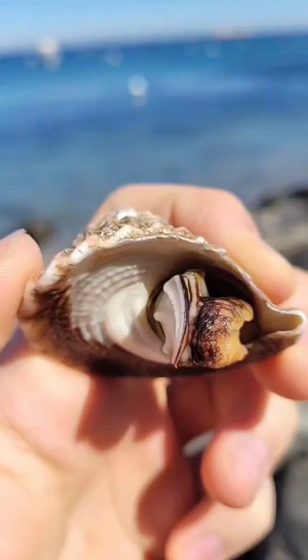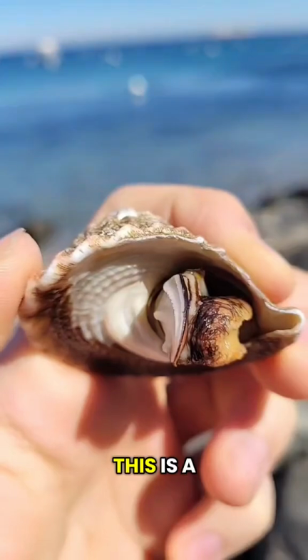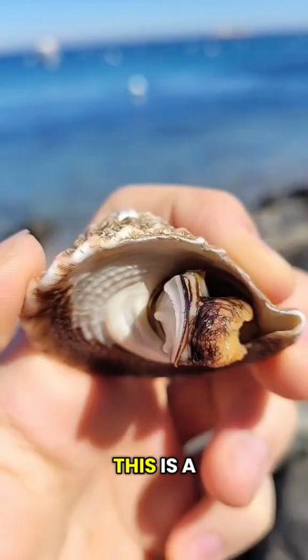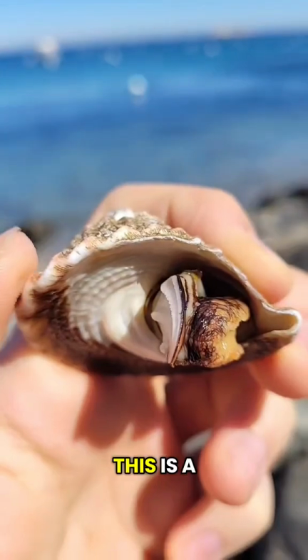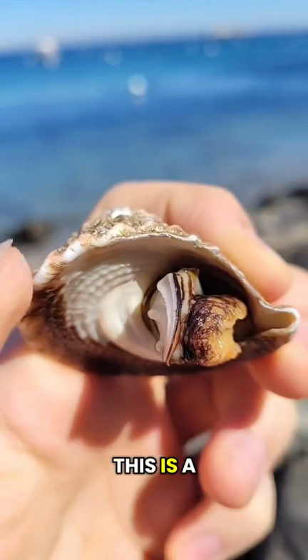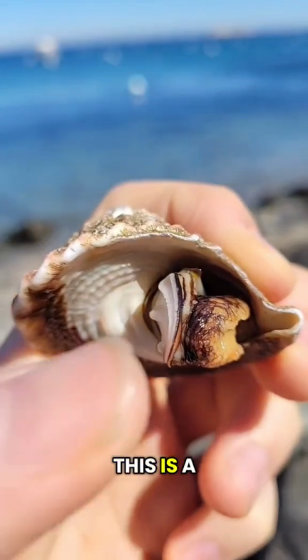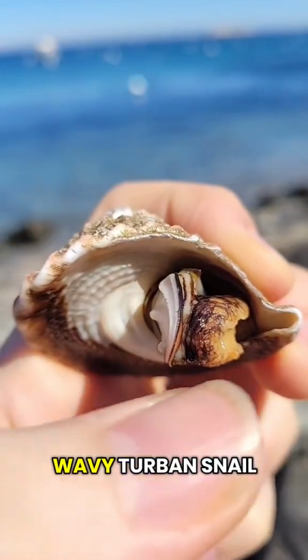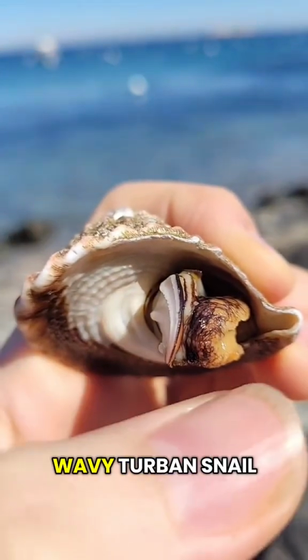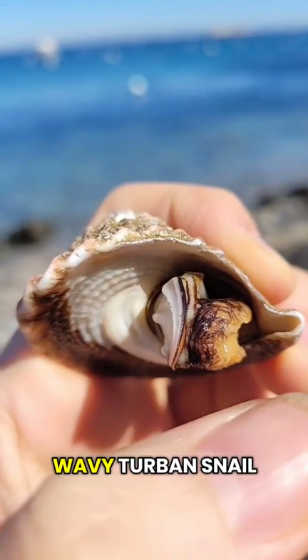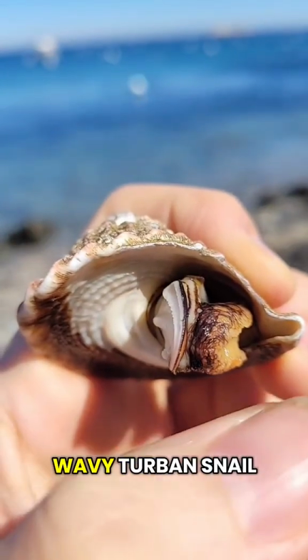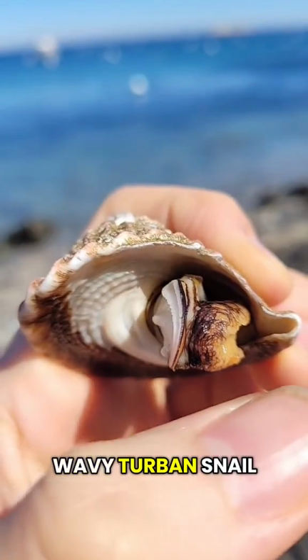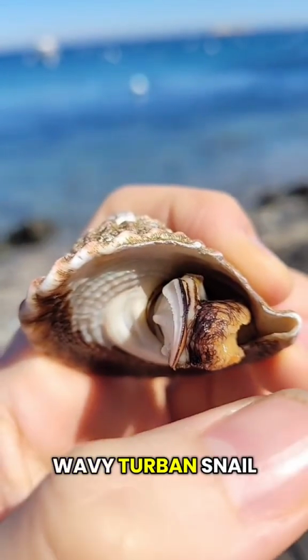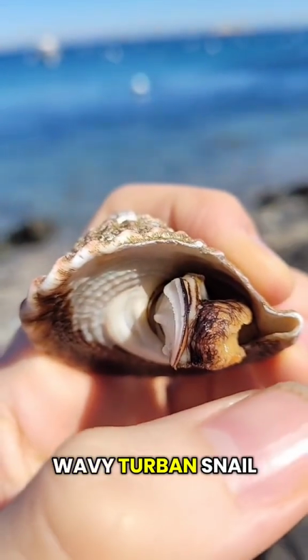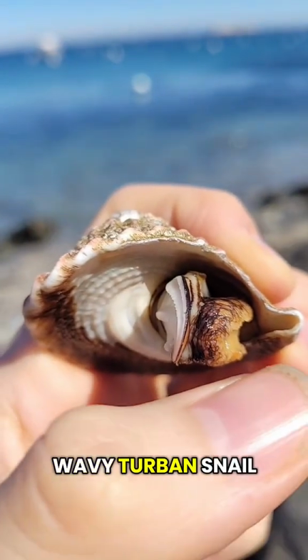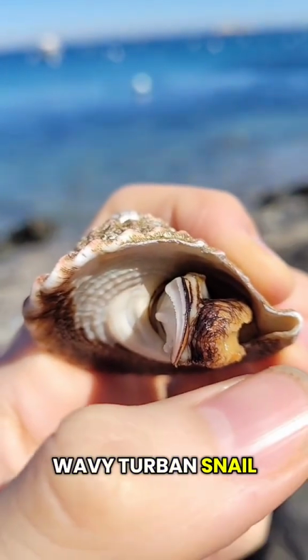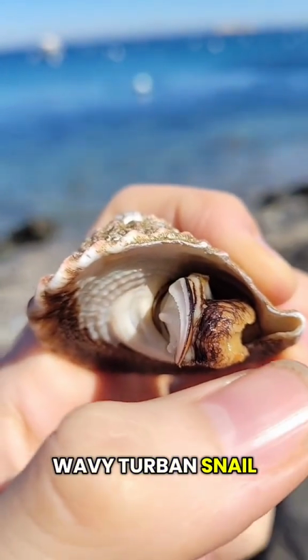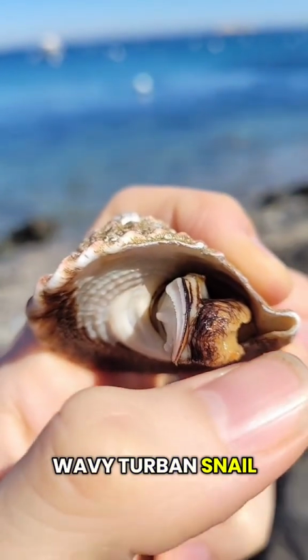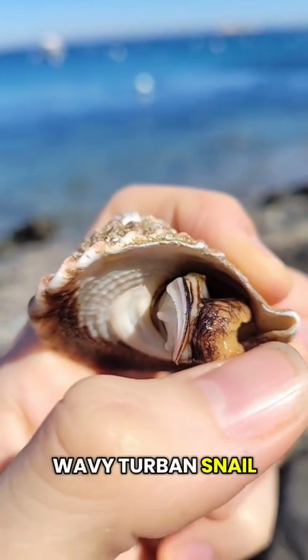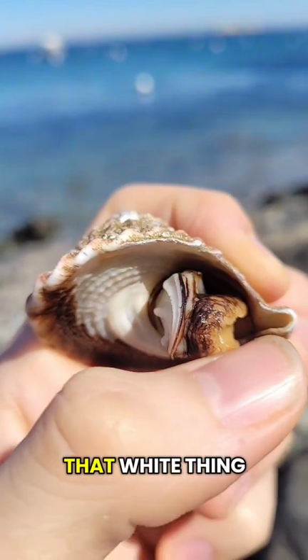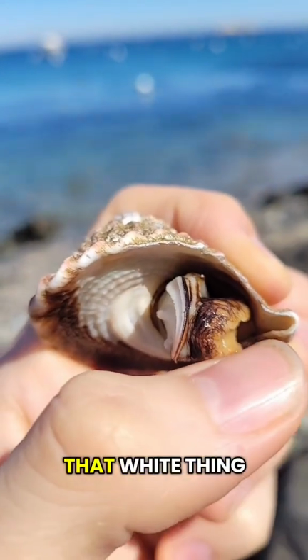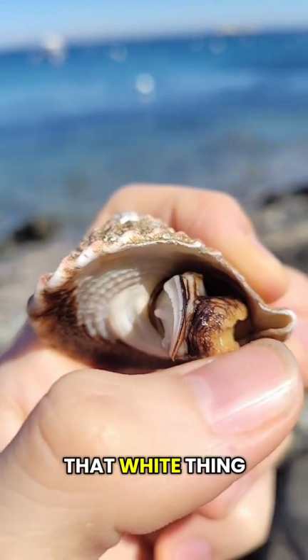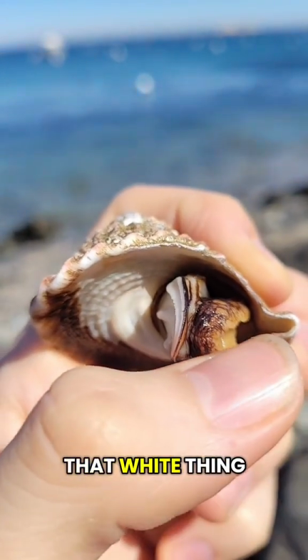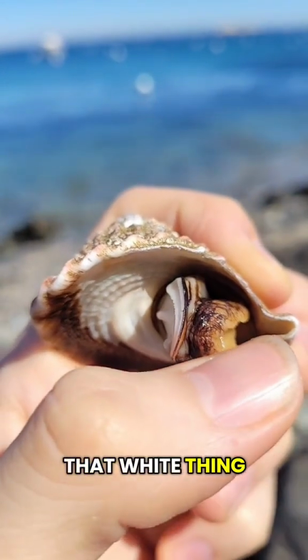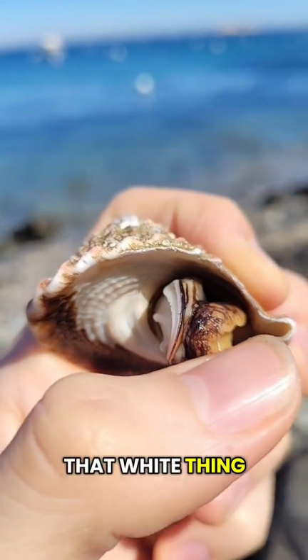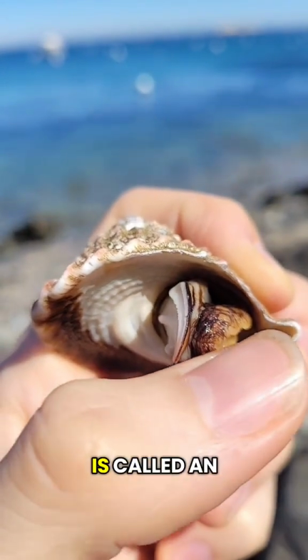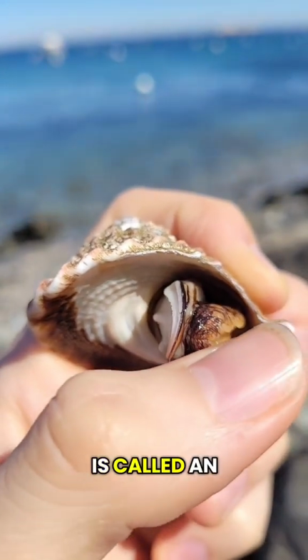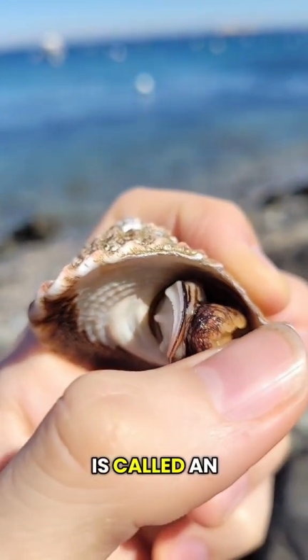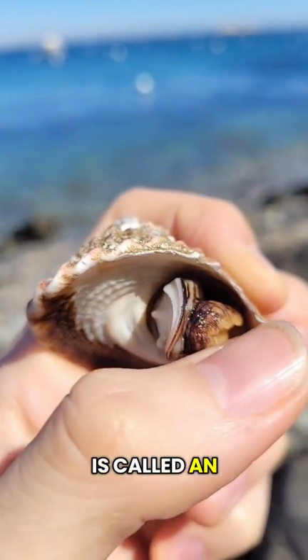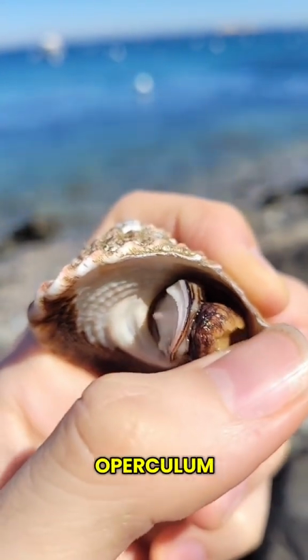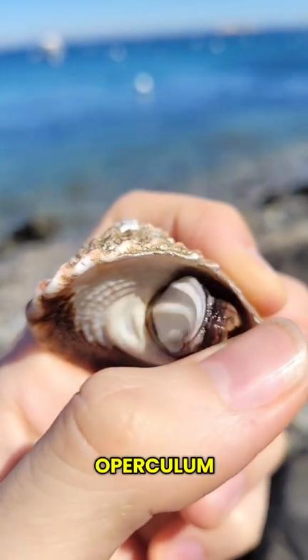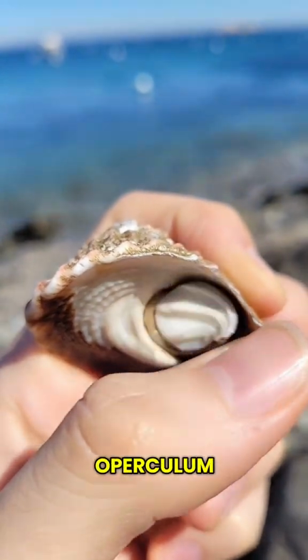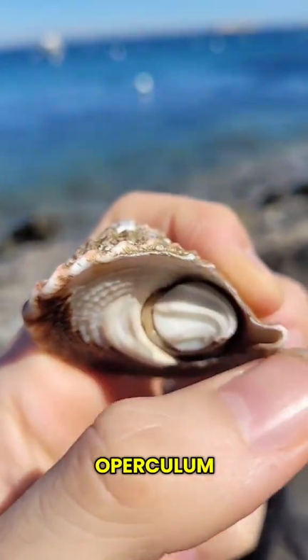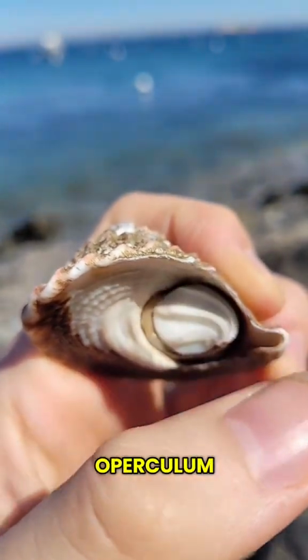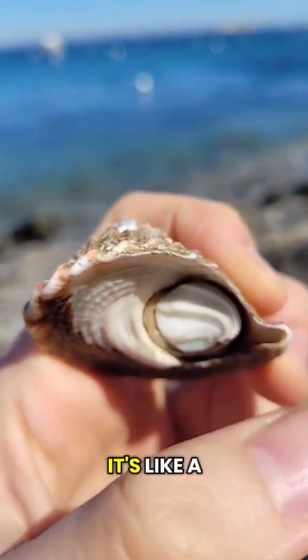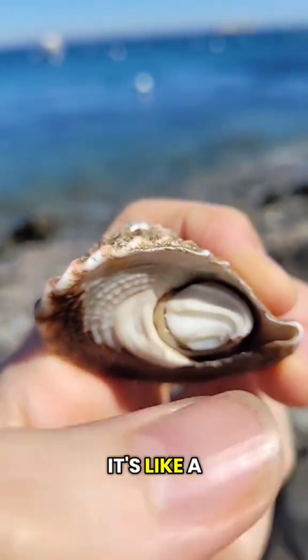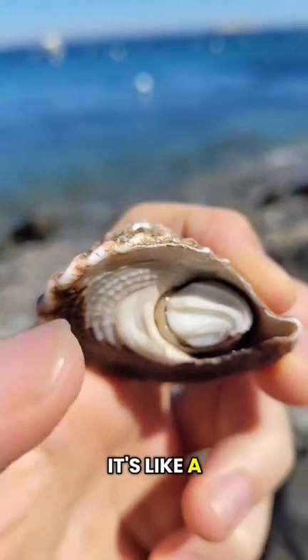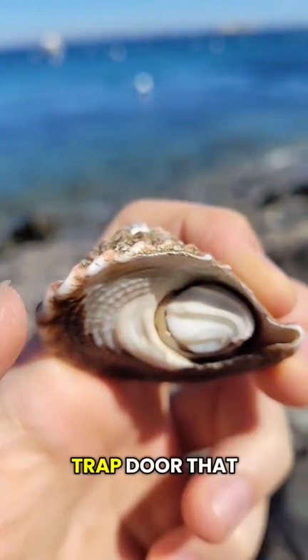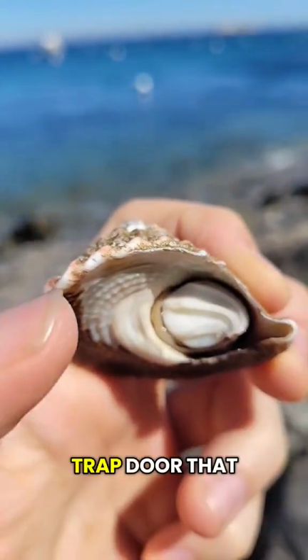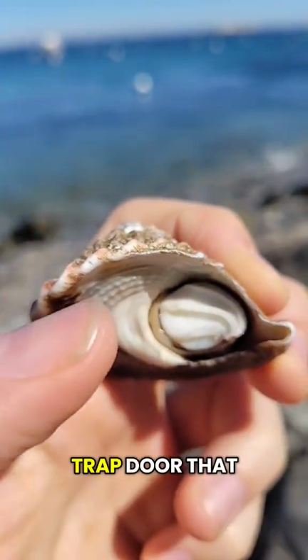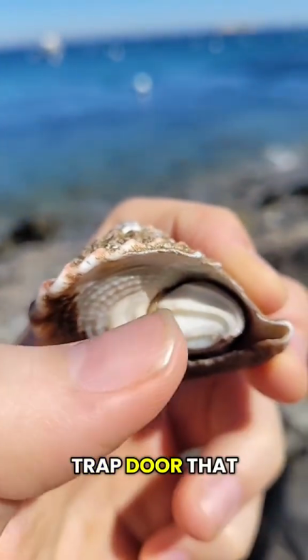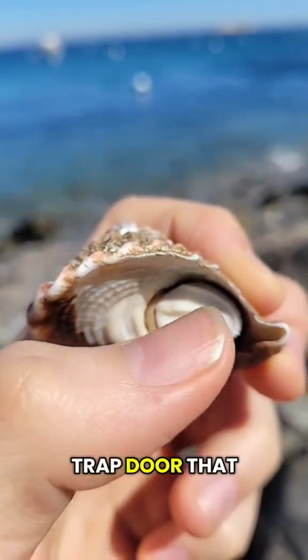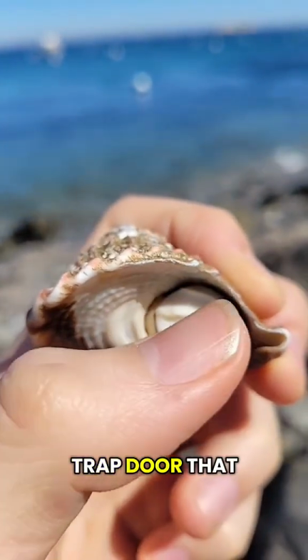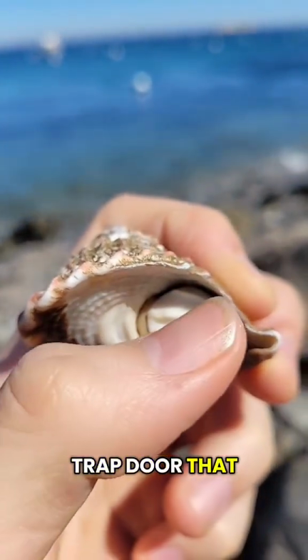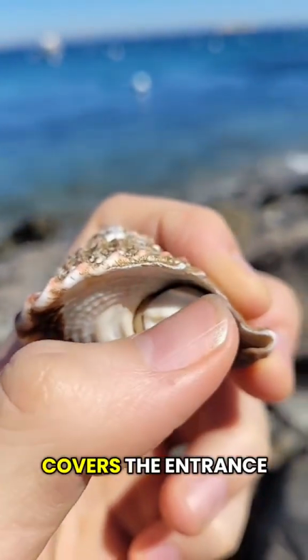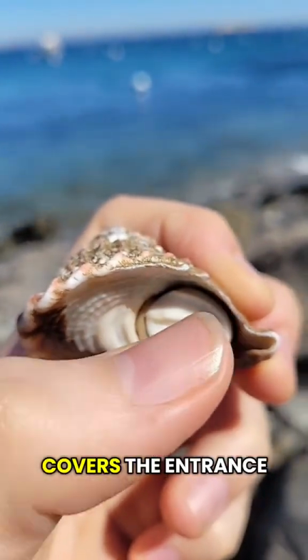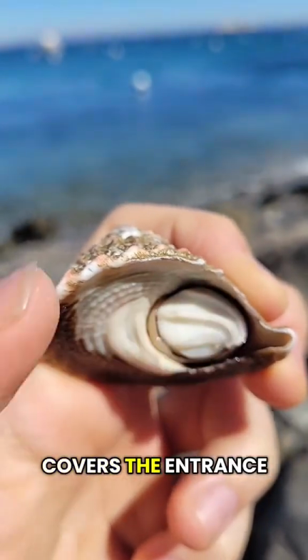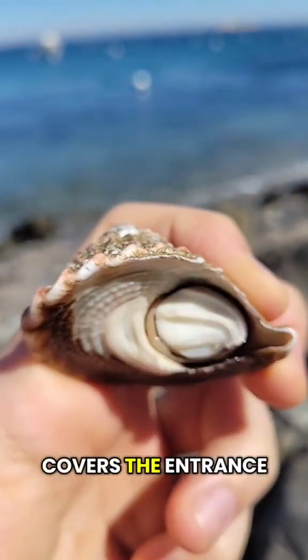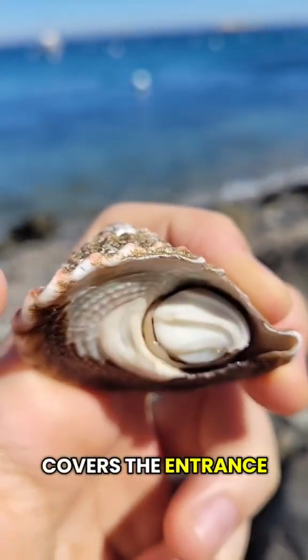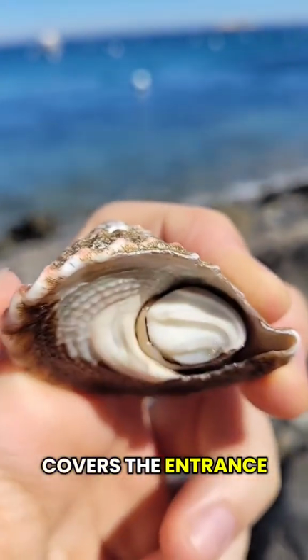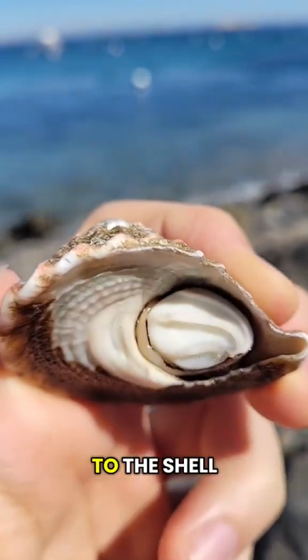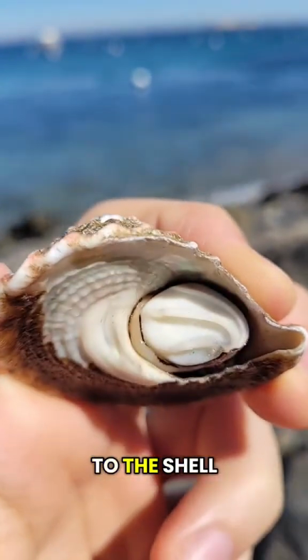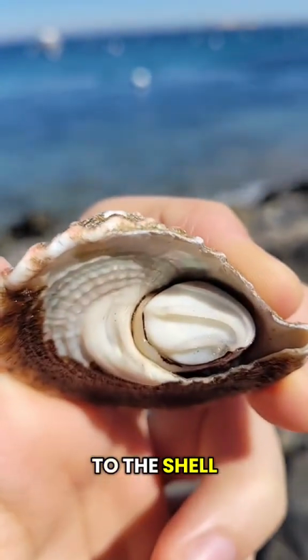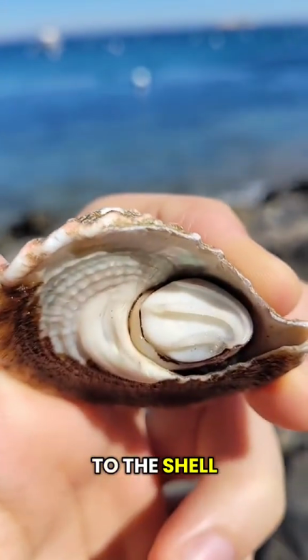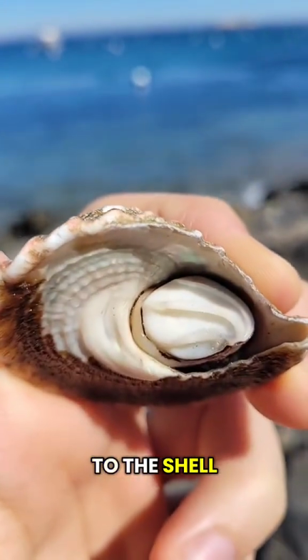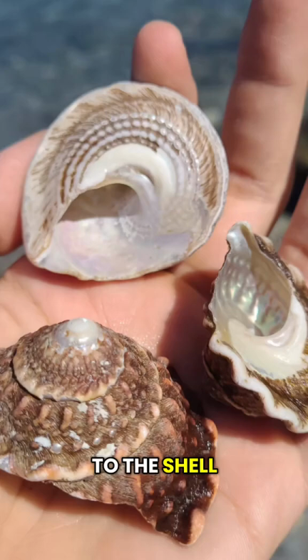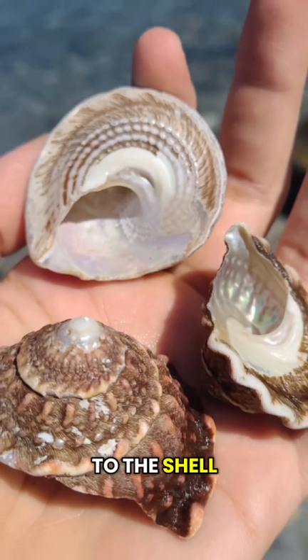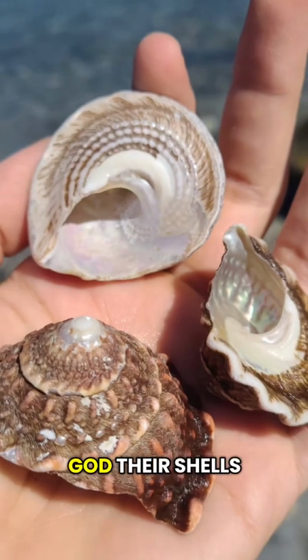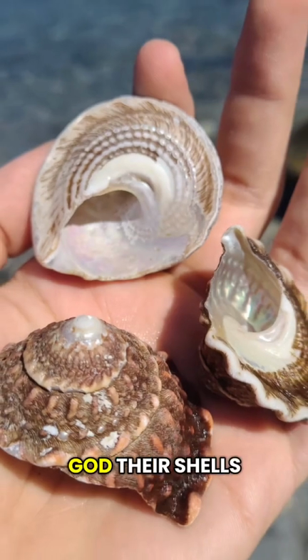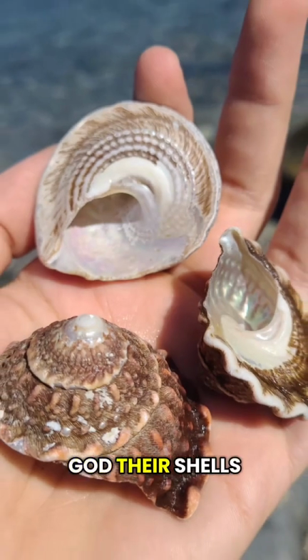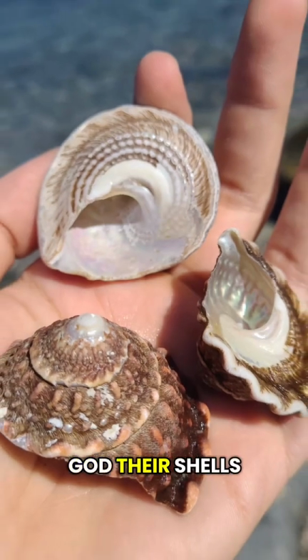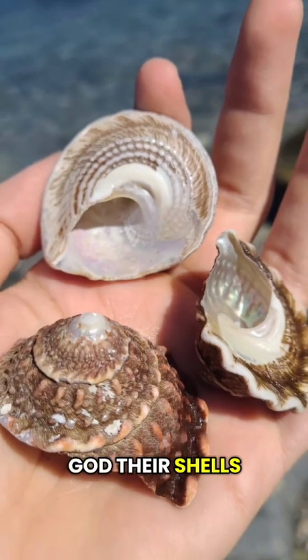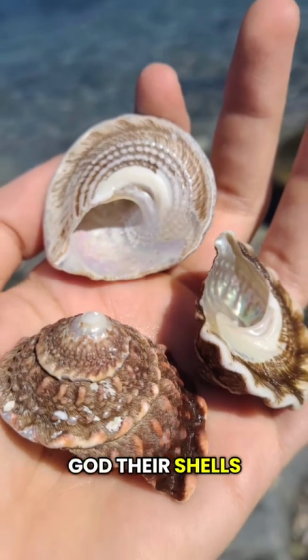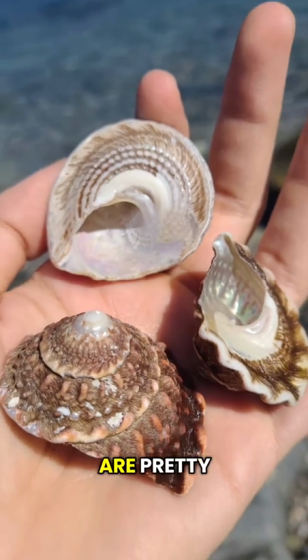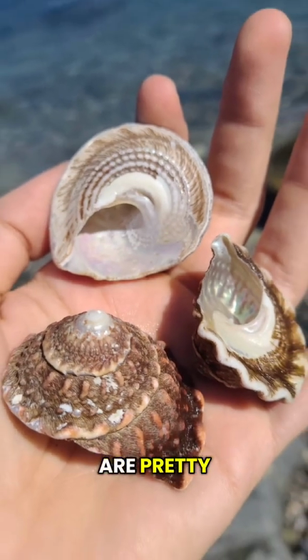This is a wavy turban snail. That white thing is called an operculum — it's like a trap door that covers the entrance to the shell. God, their shells are pretty.